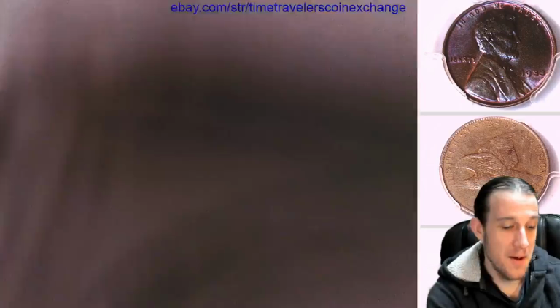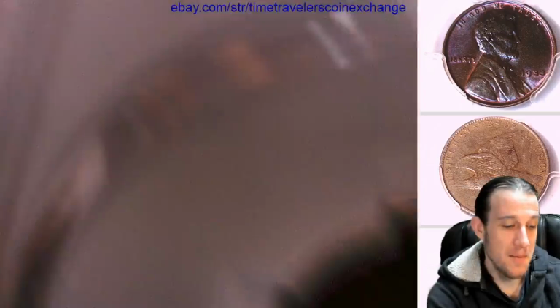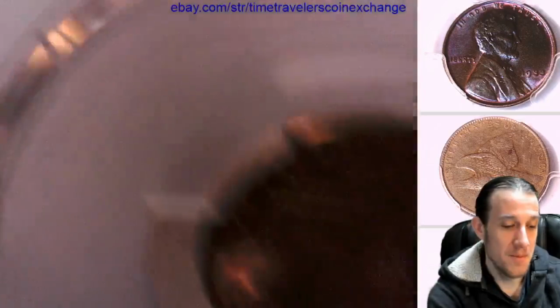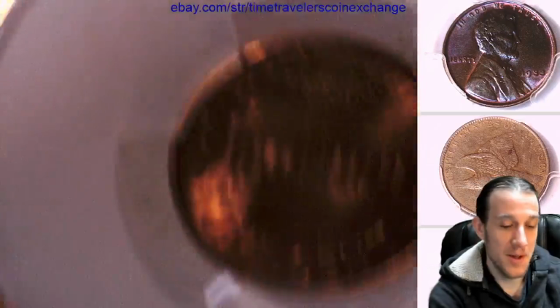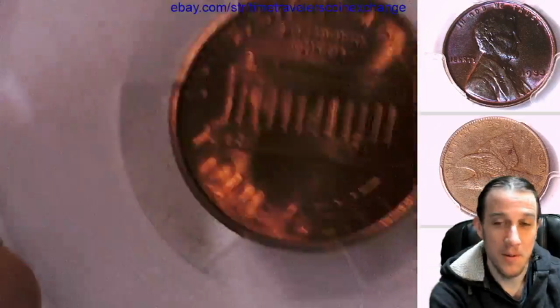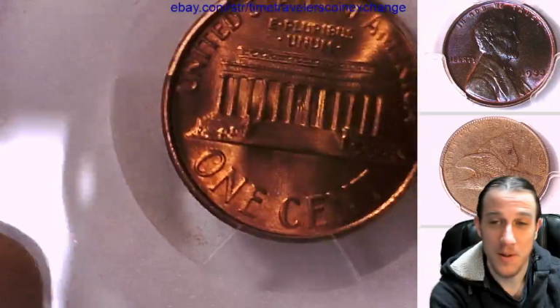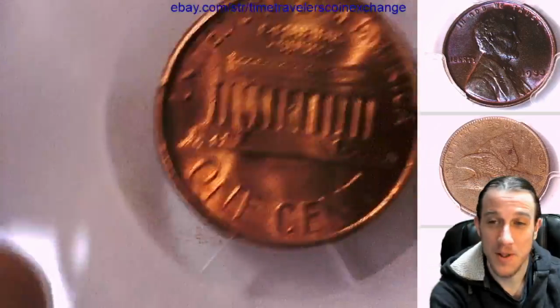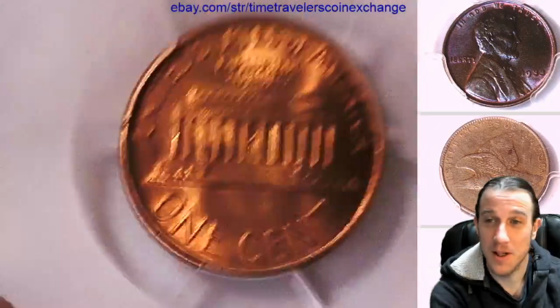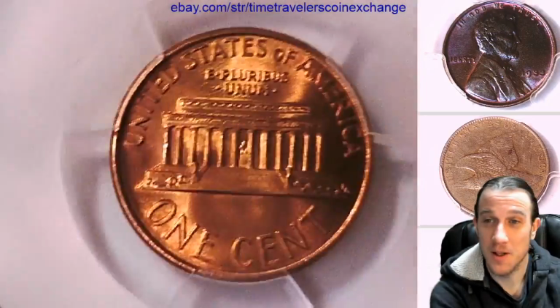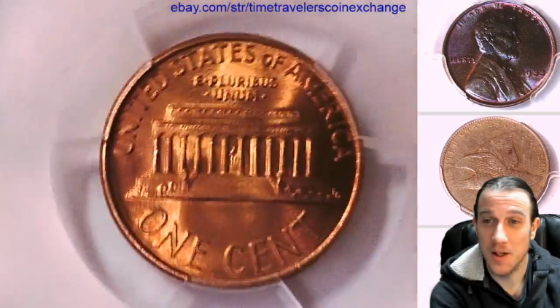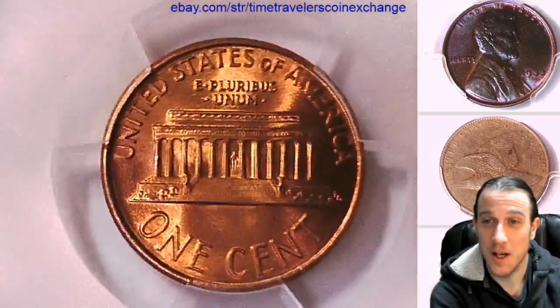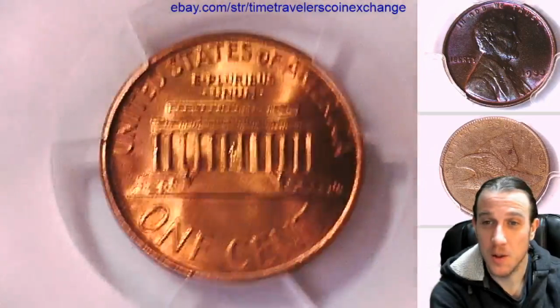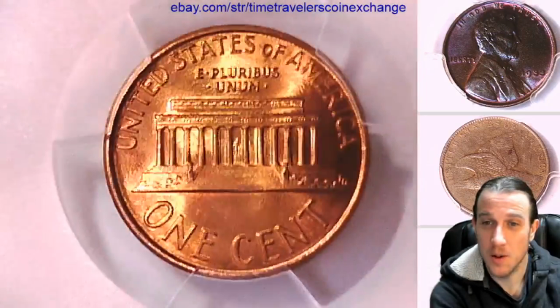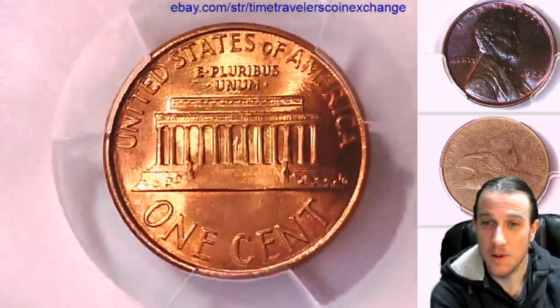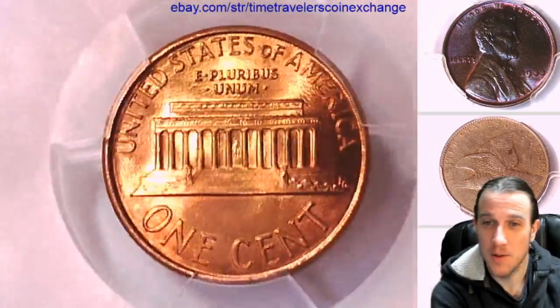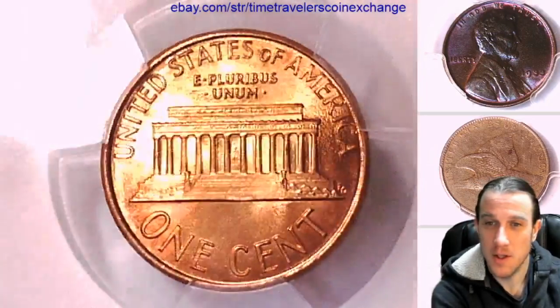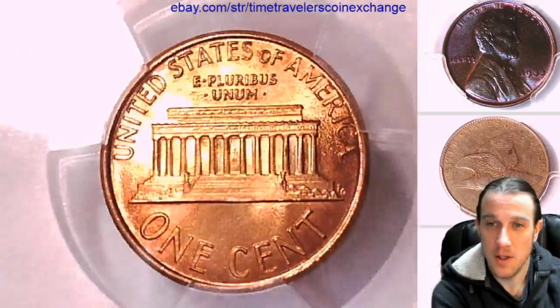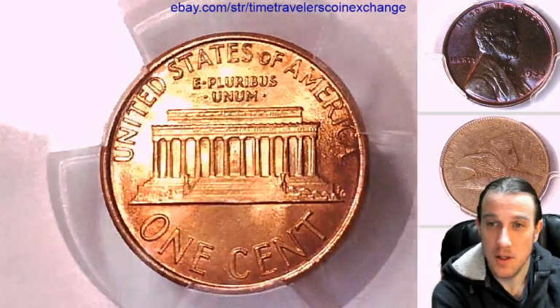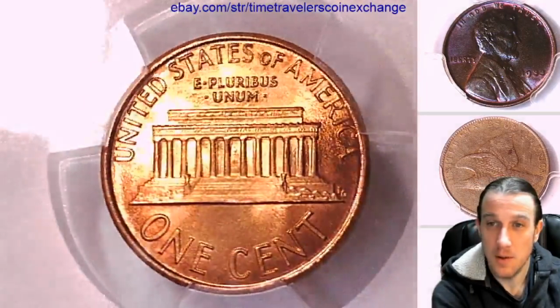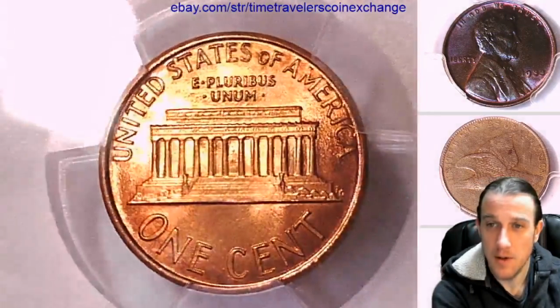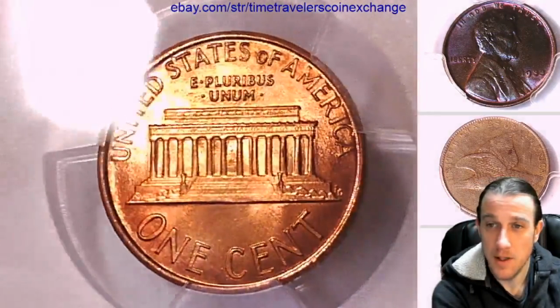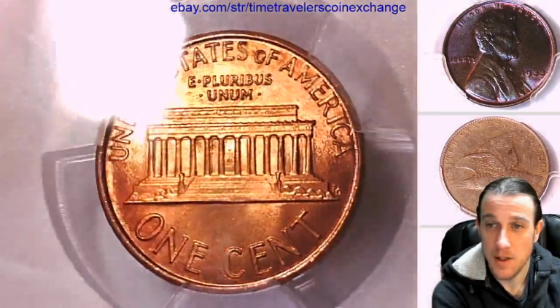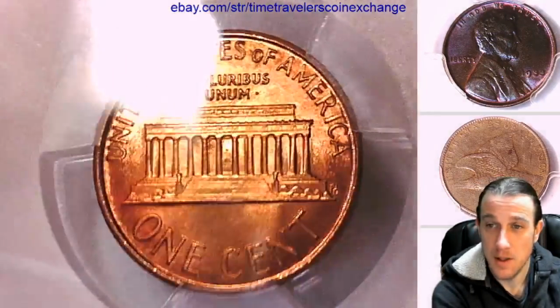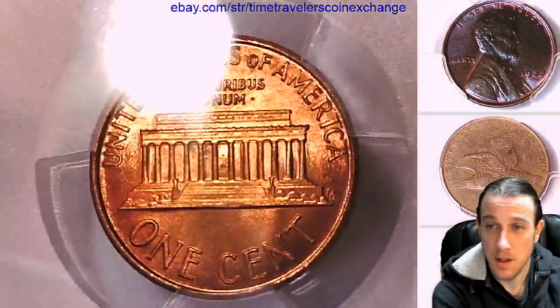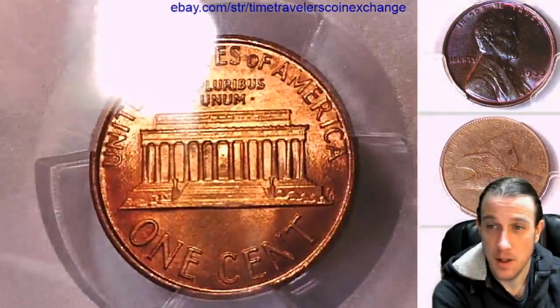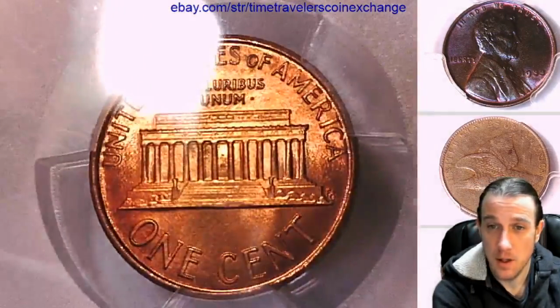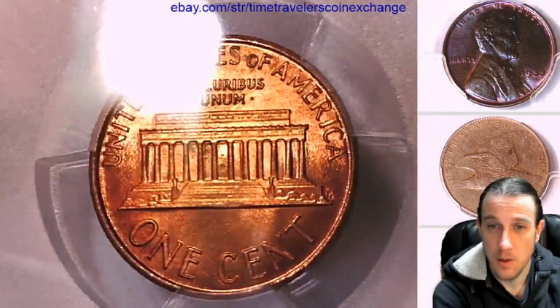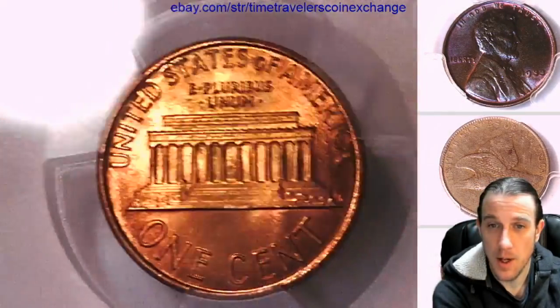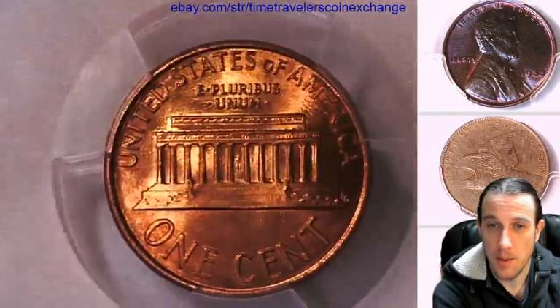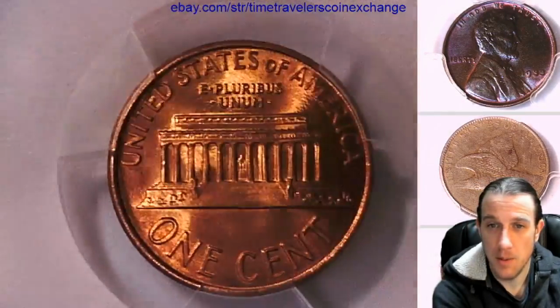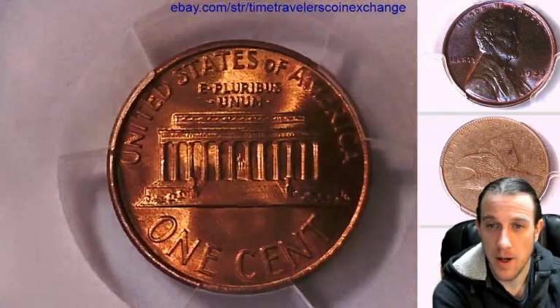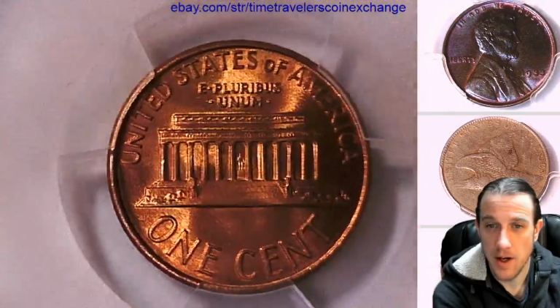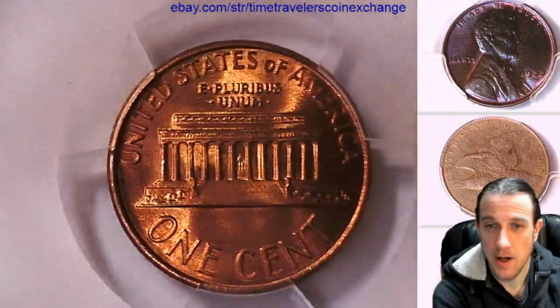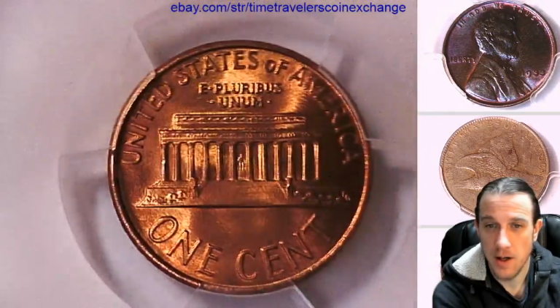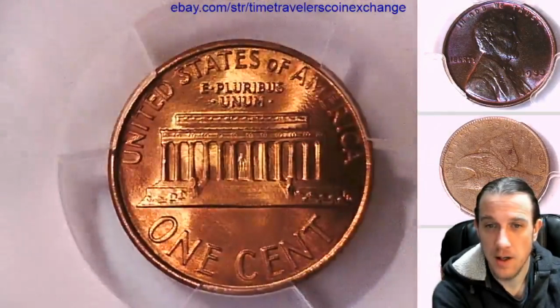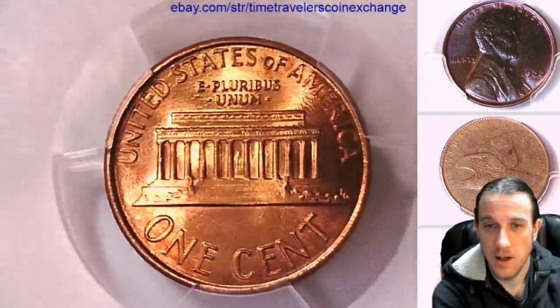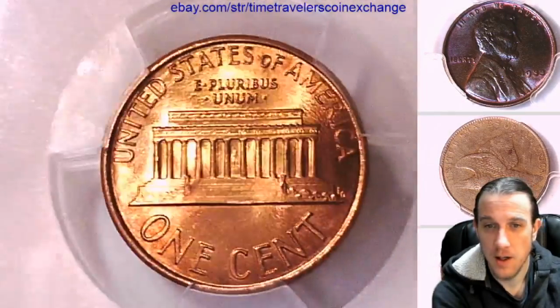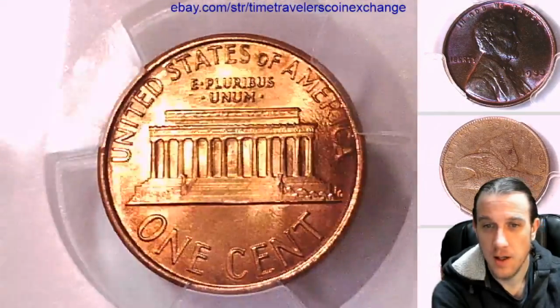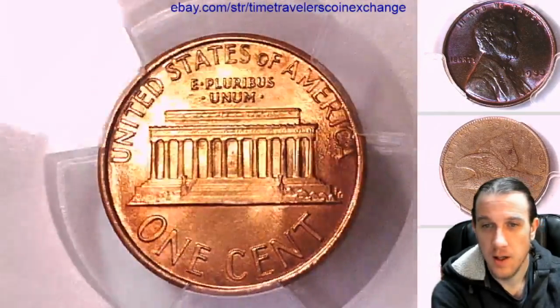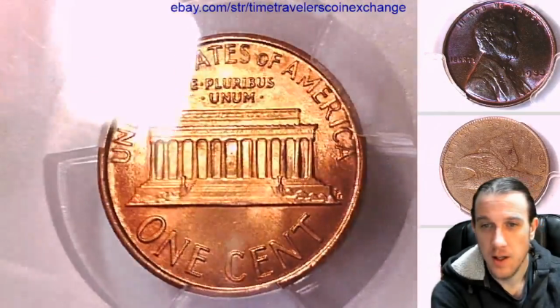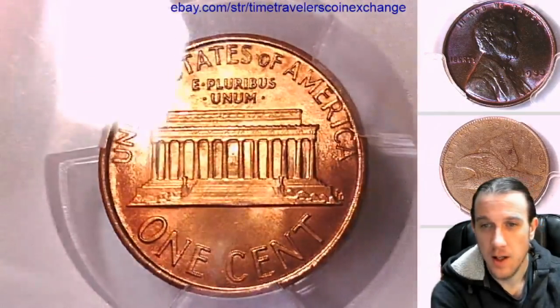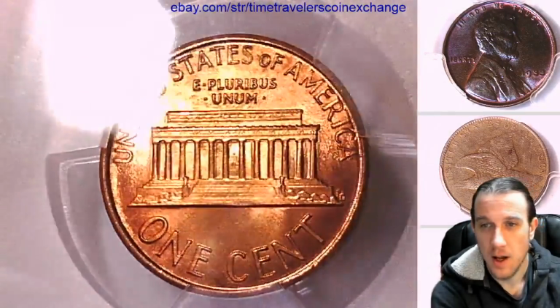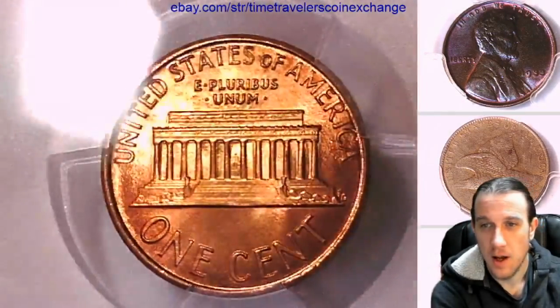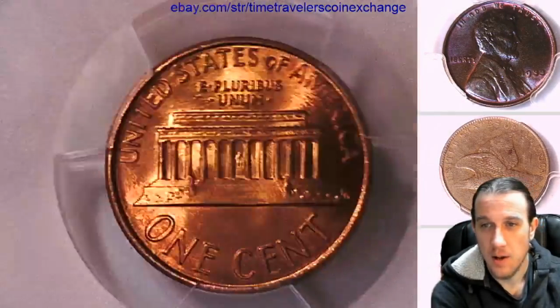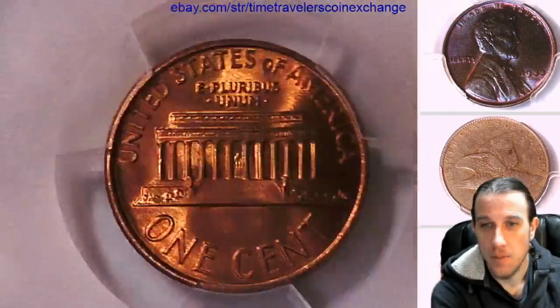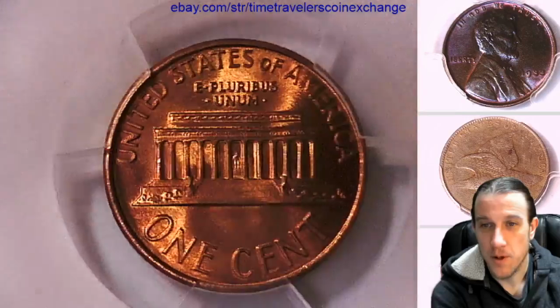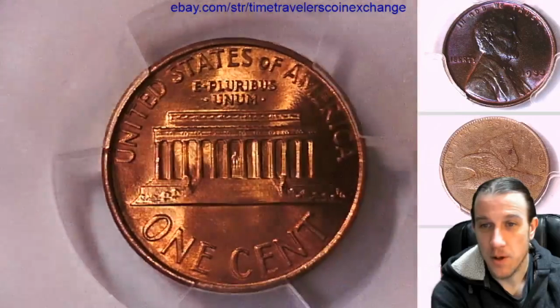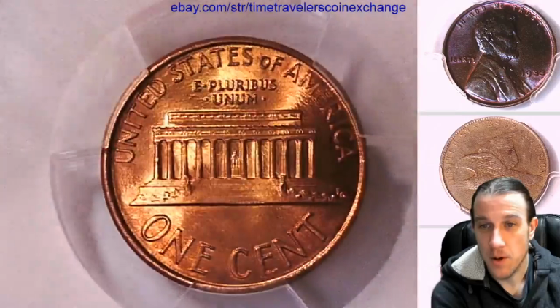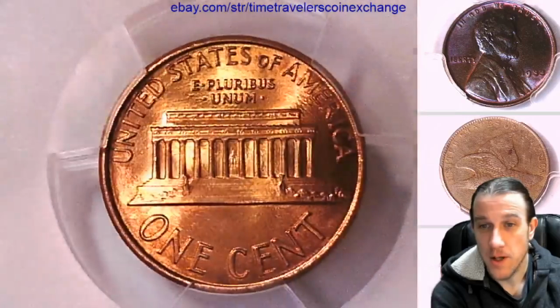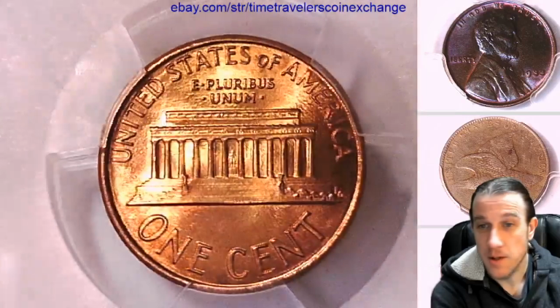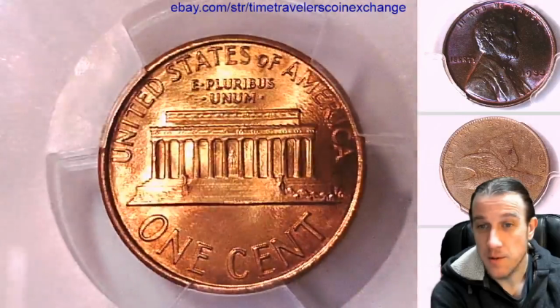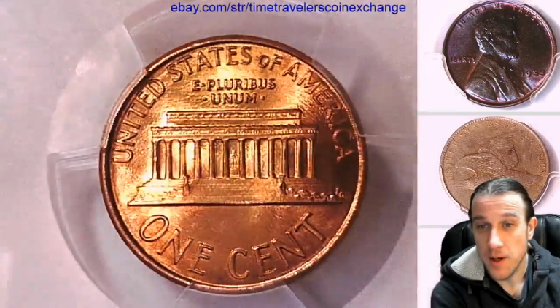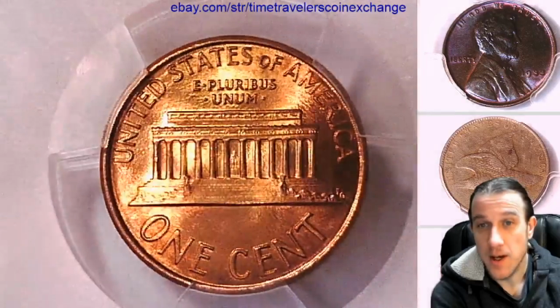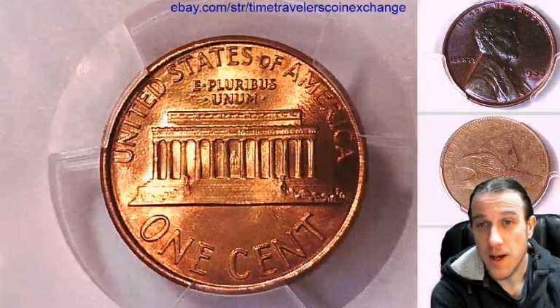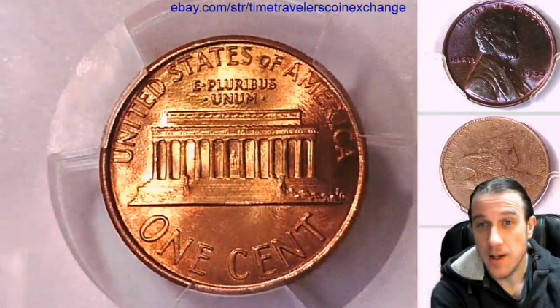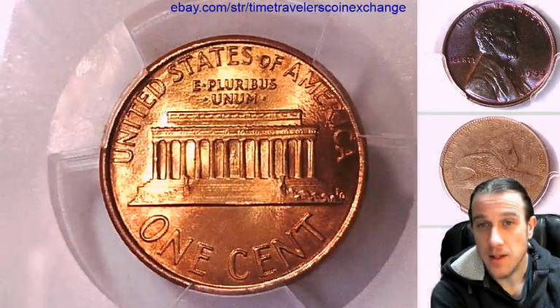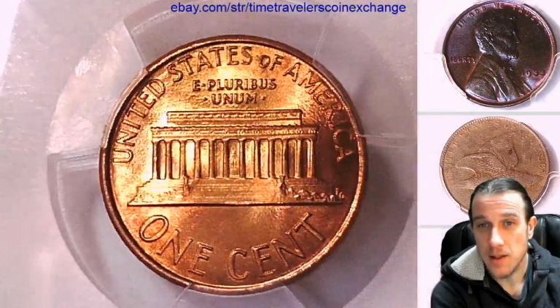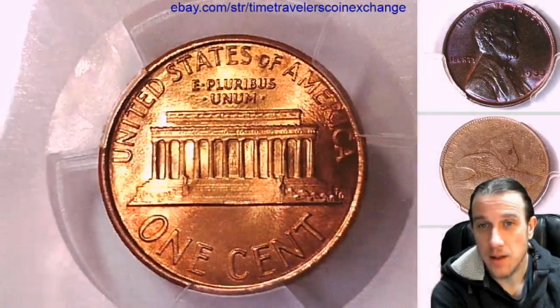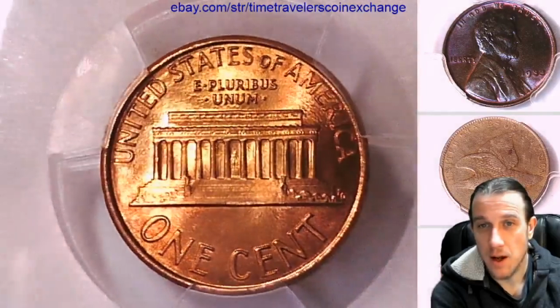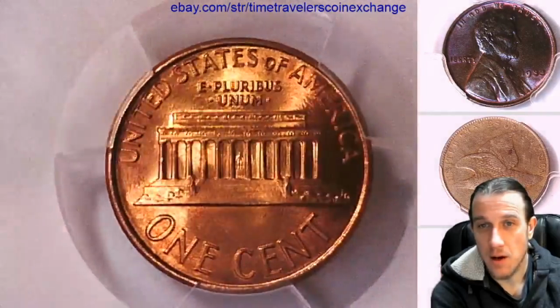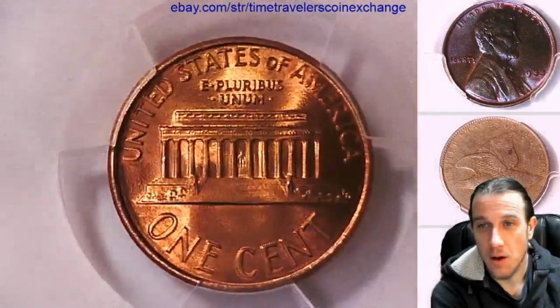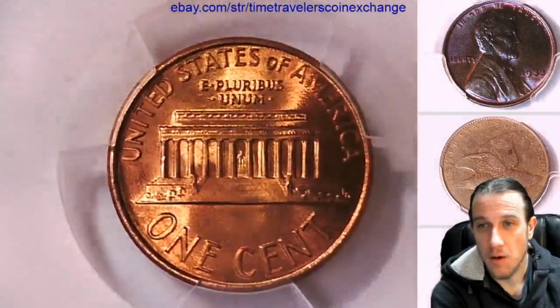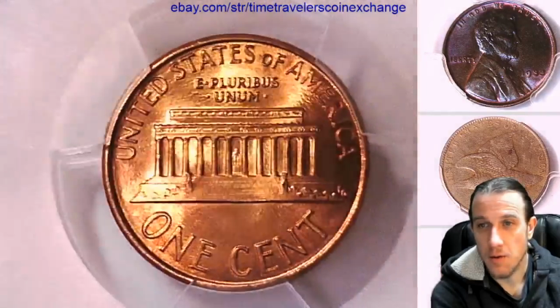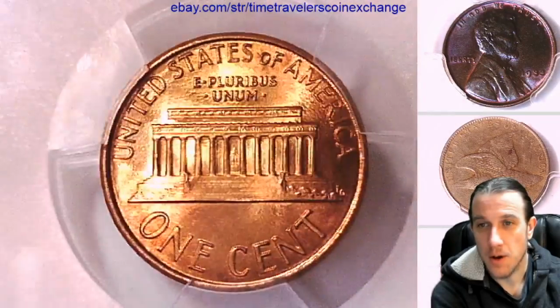So we'll take a look at the reverse. The reverse is a little bit brighter. The coin is very nice overall.